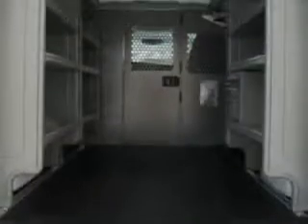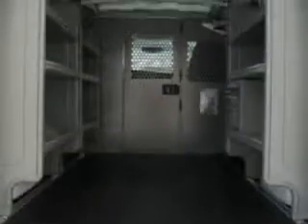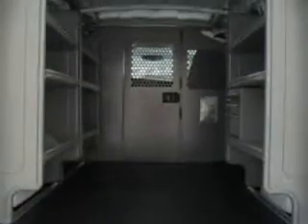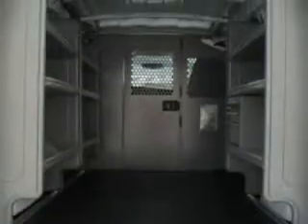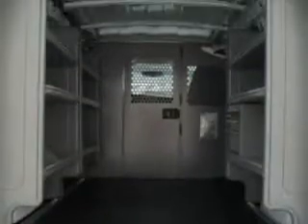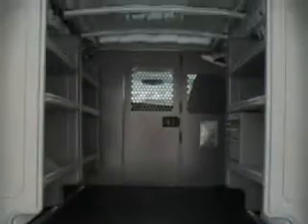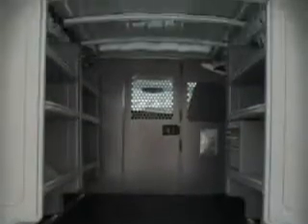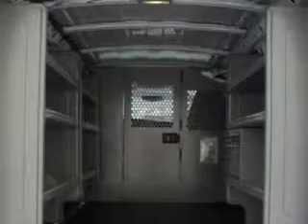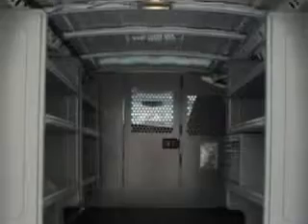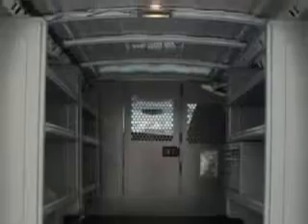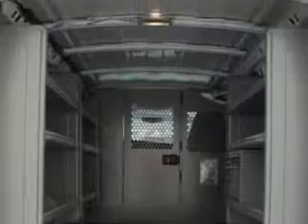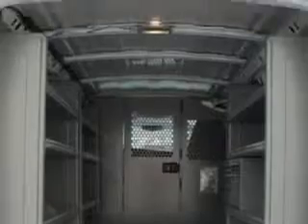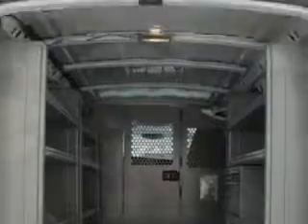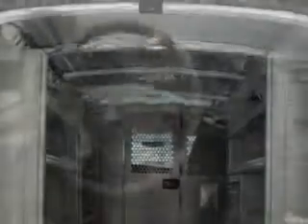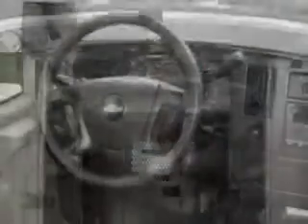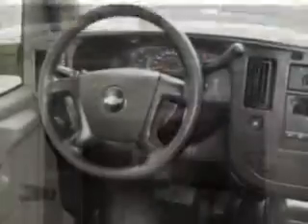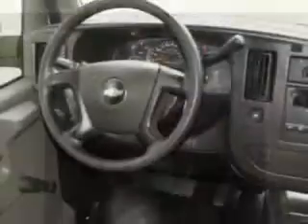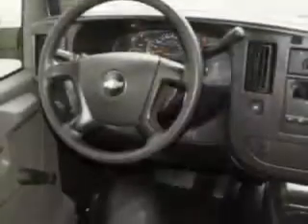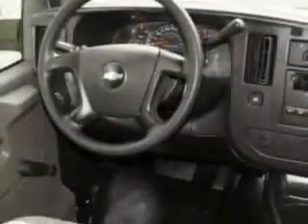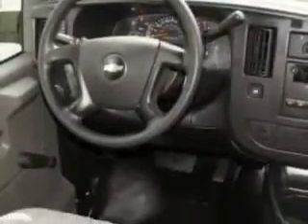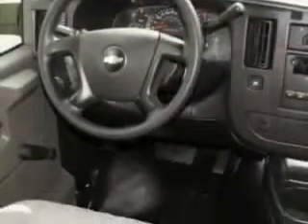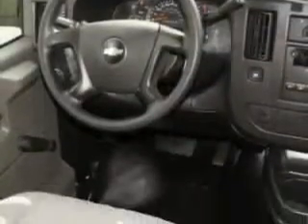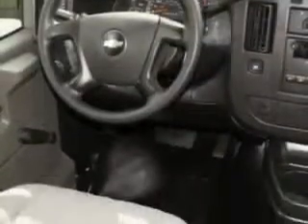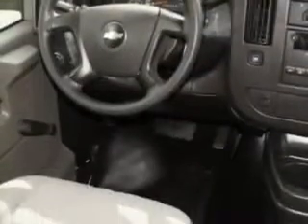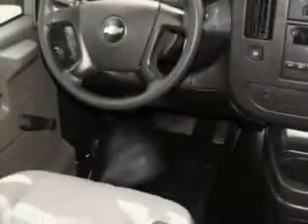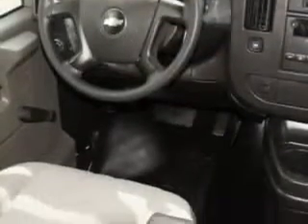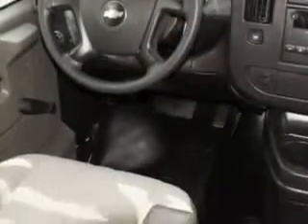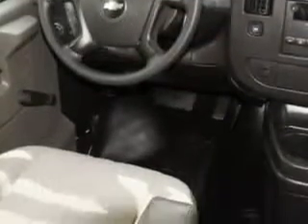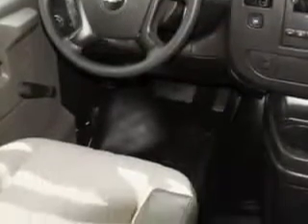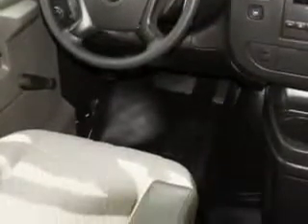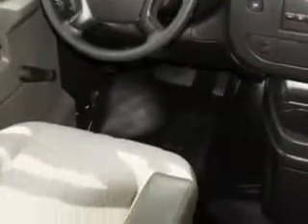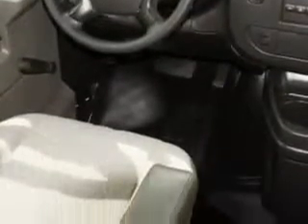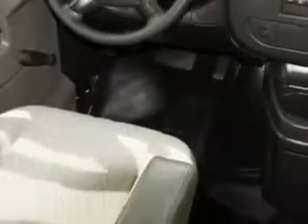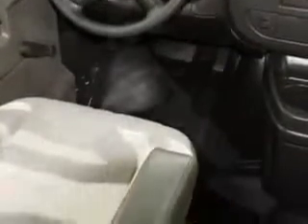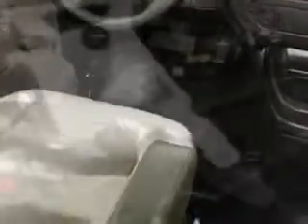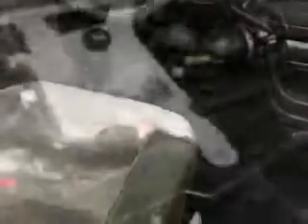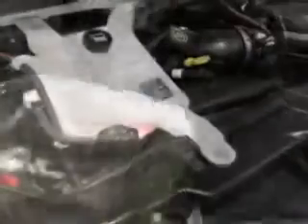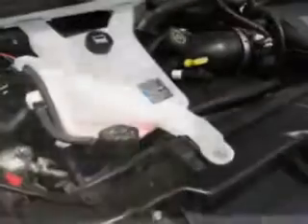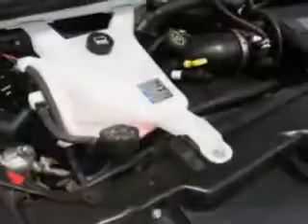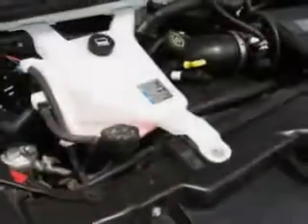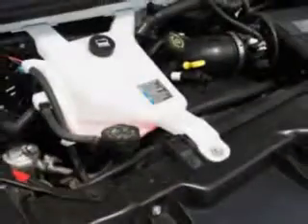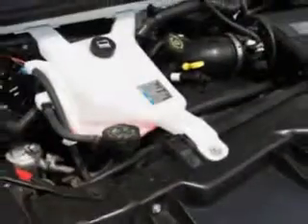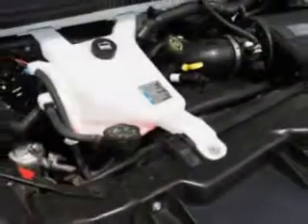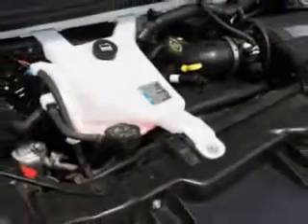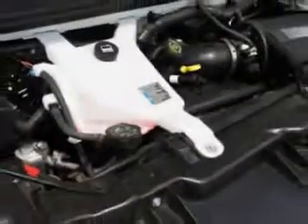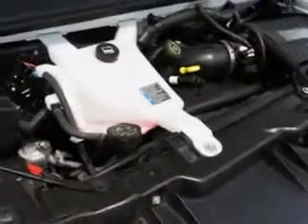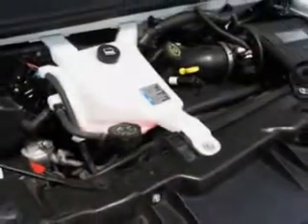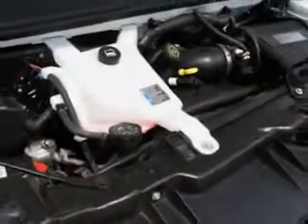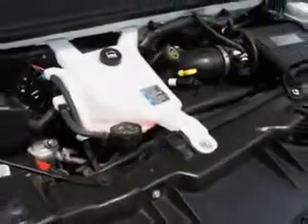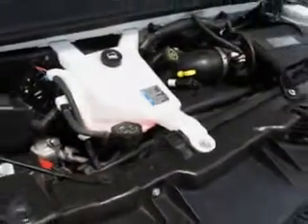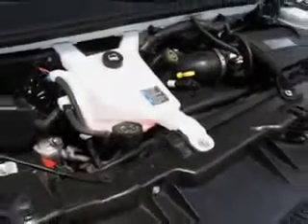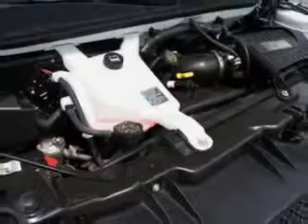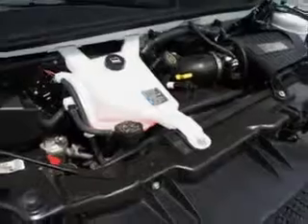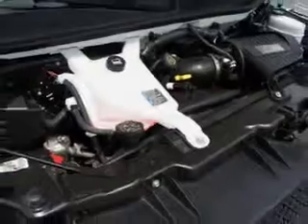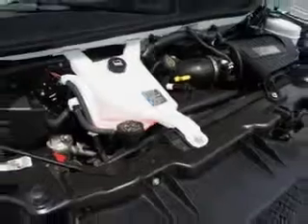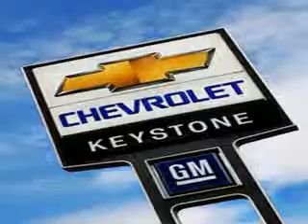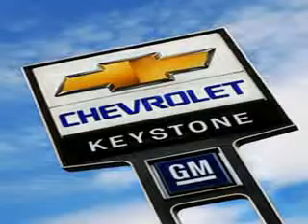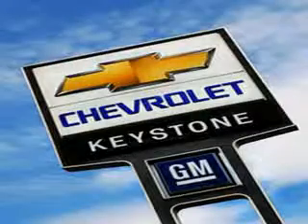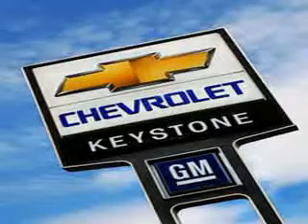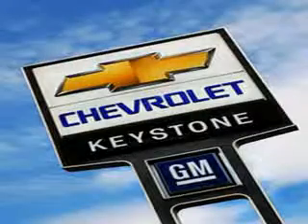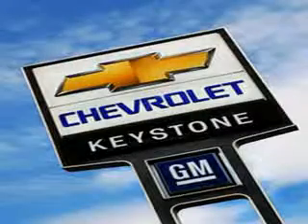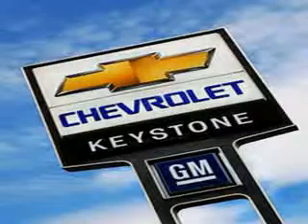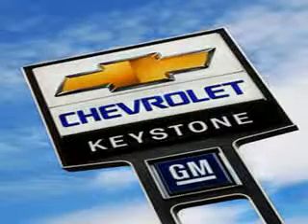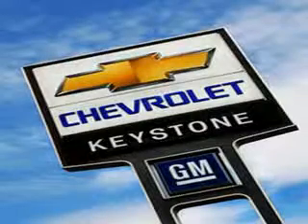Get where you need to go and enjoy the drive in this 2010 Chevrolet Express Cargo. See us at Keystone Chevrolet today.